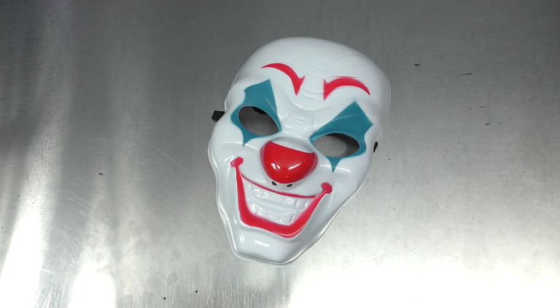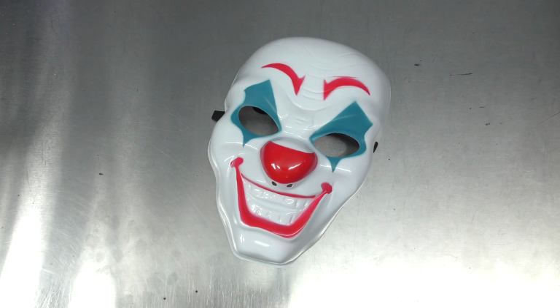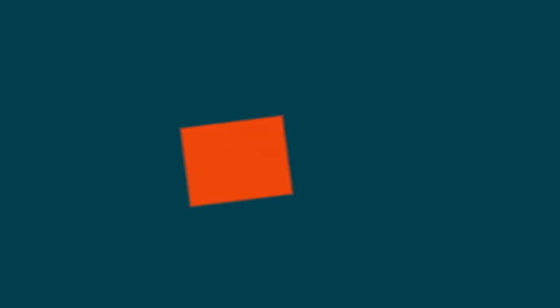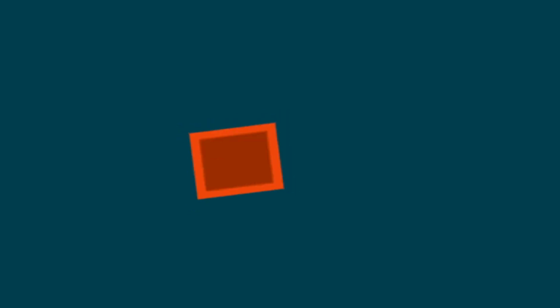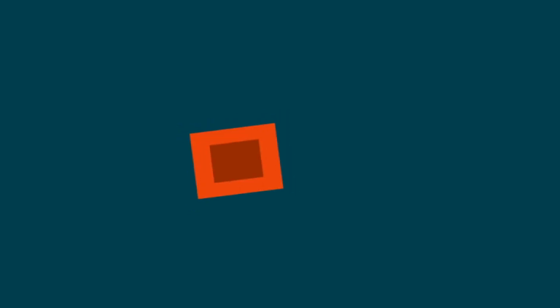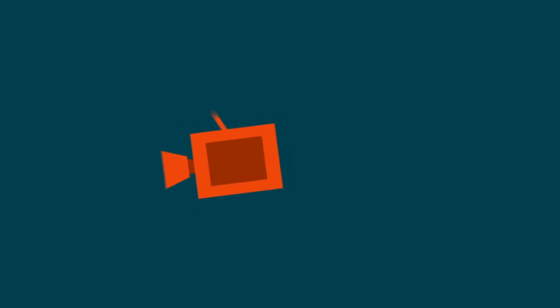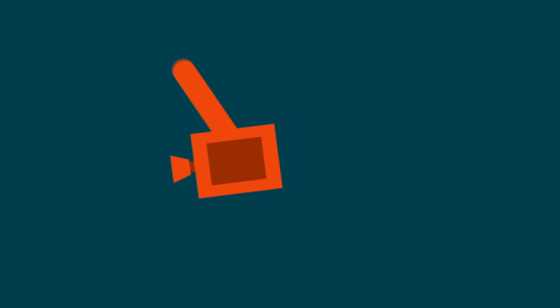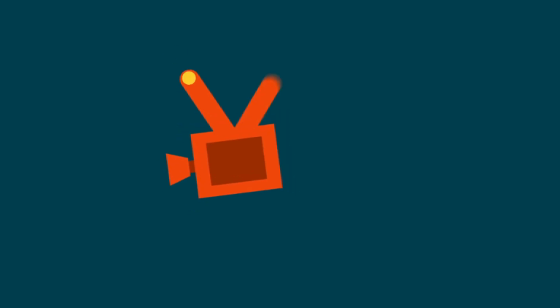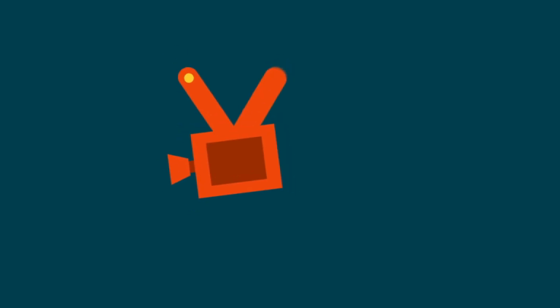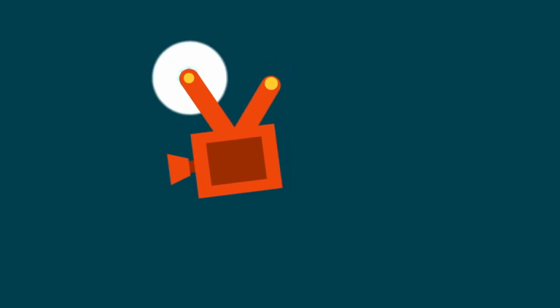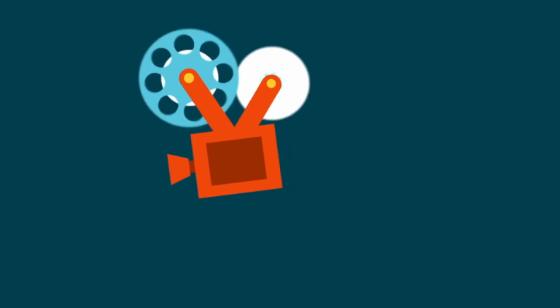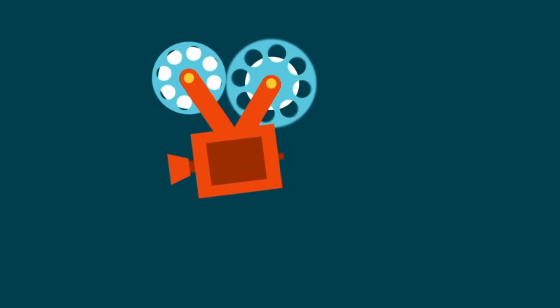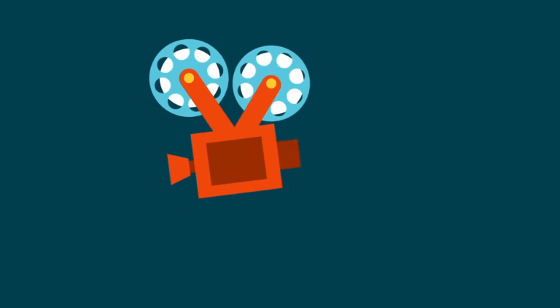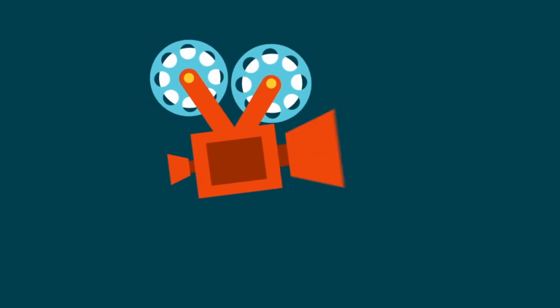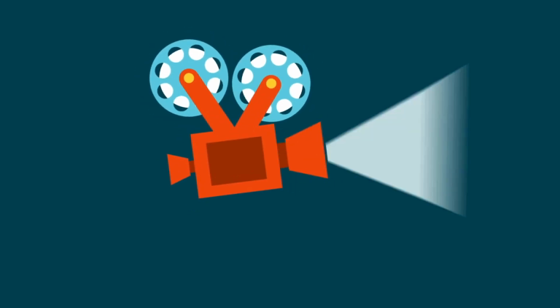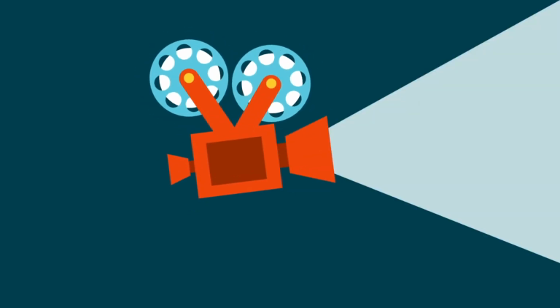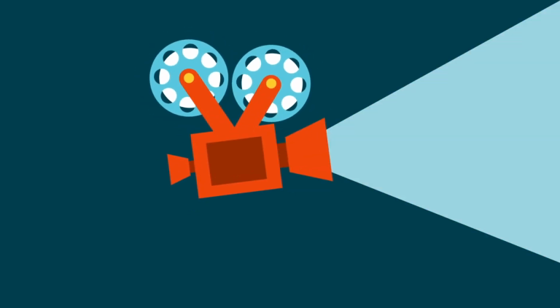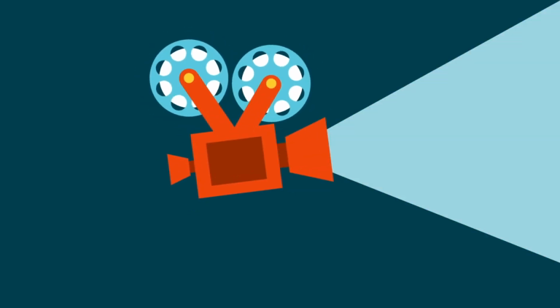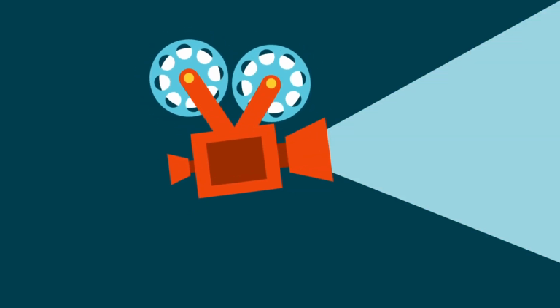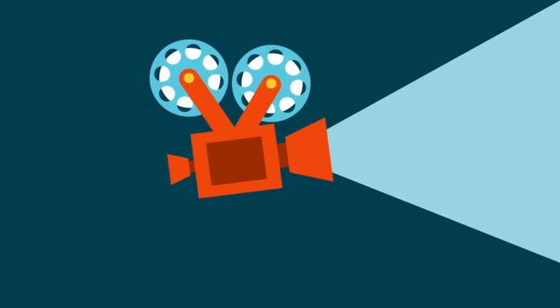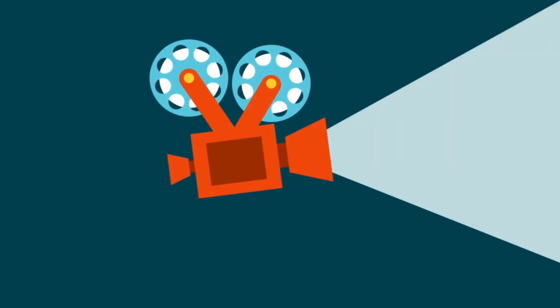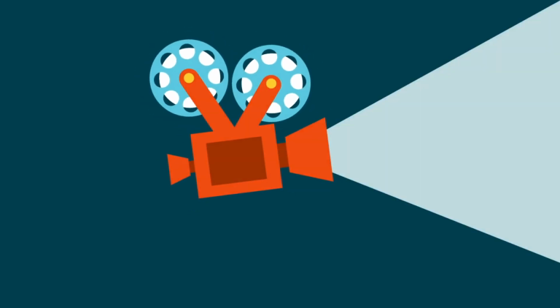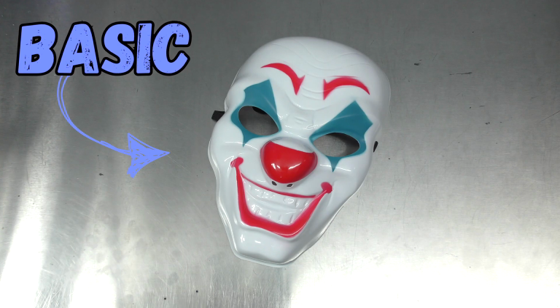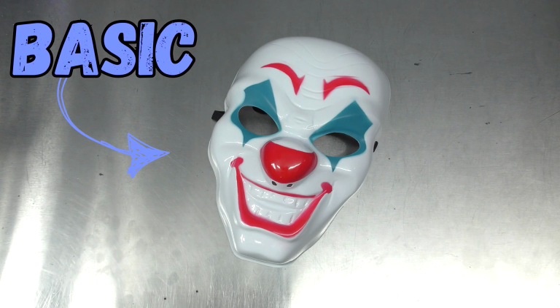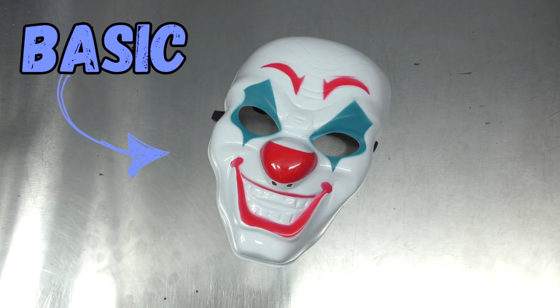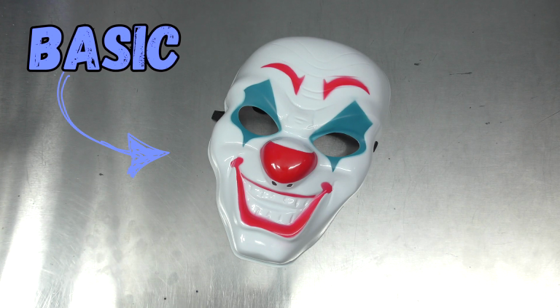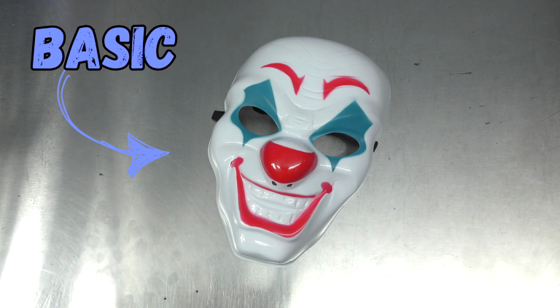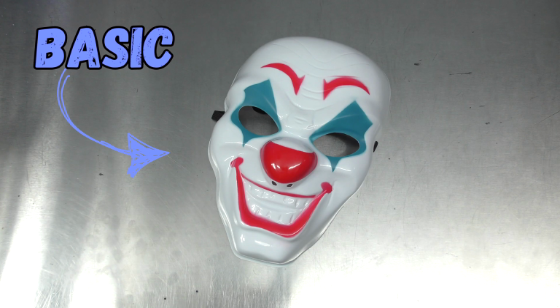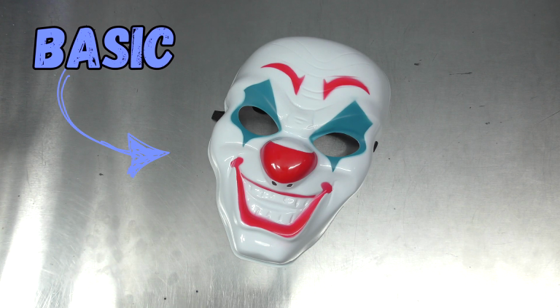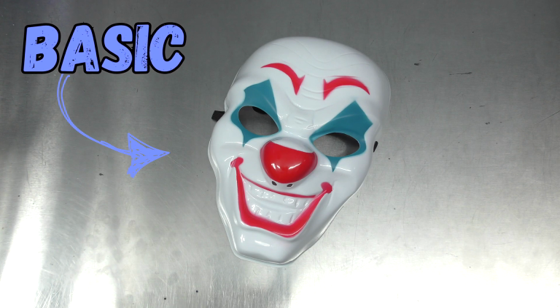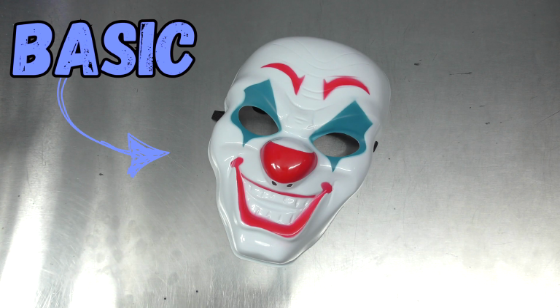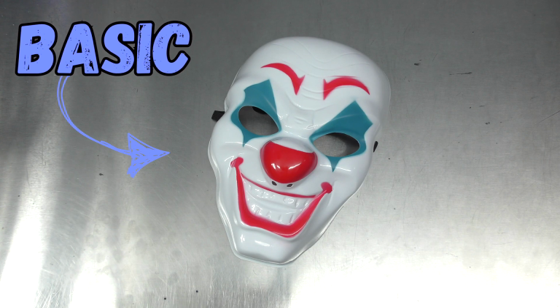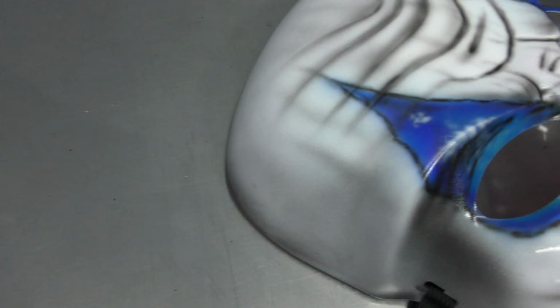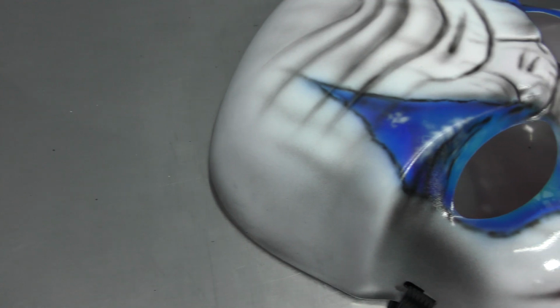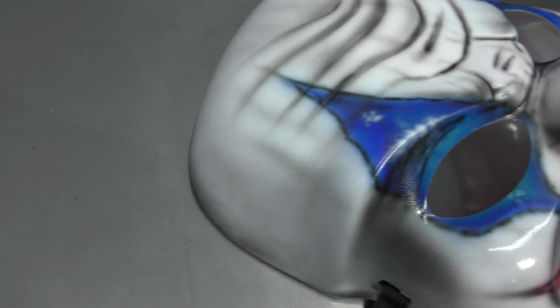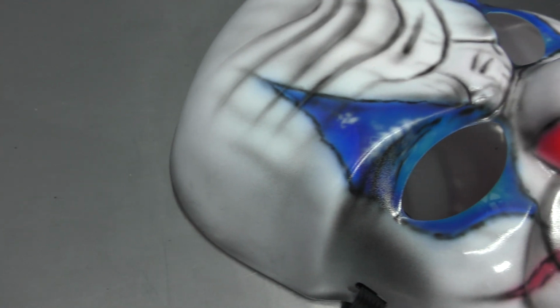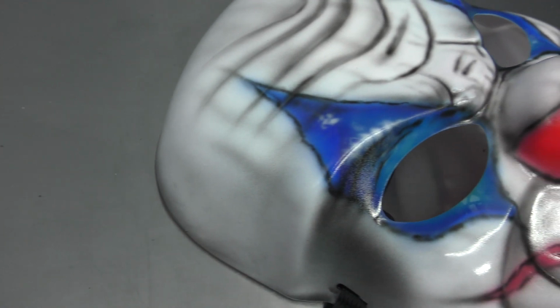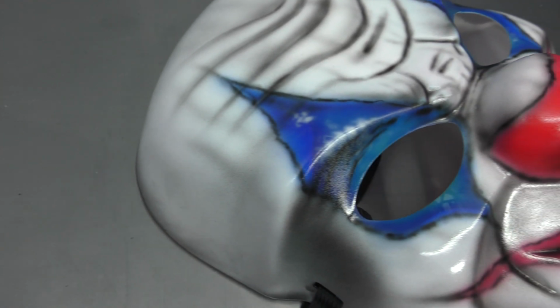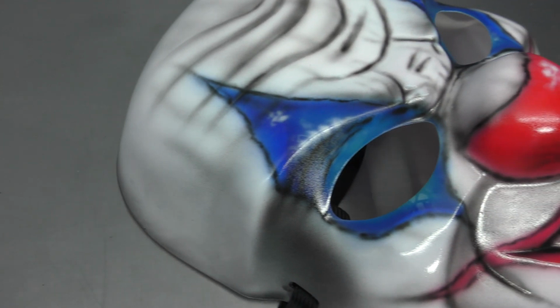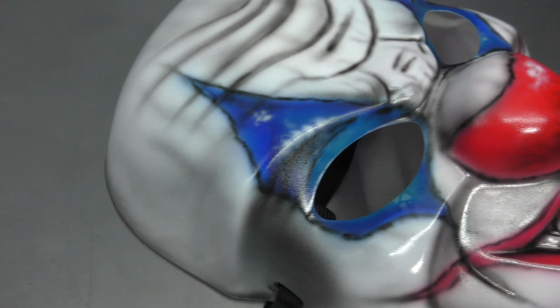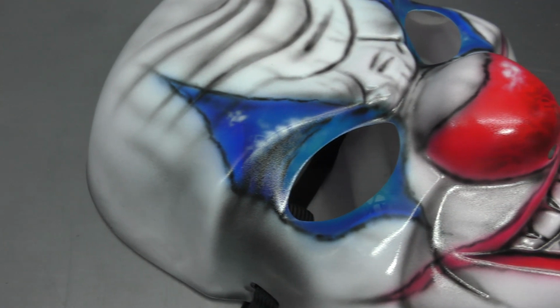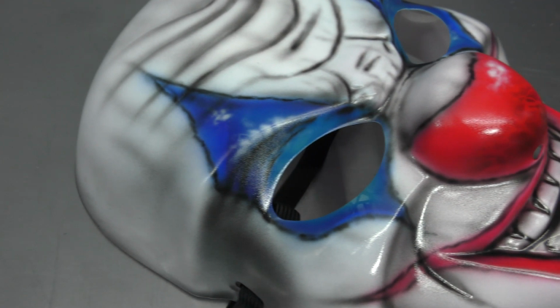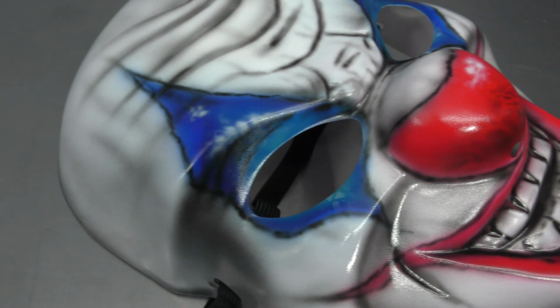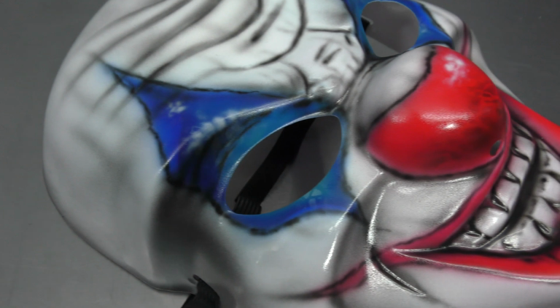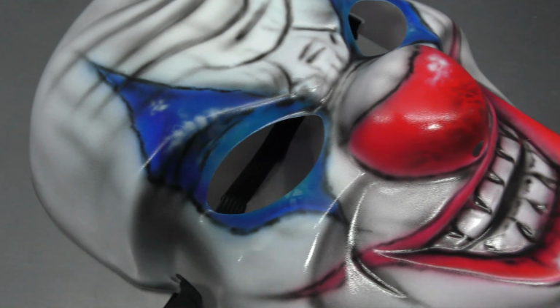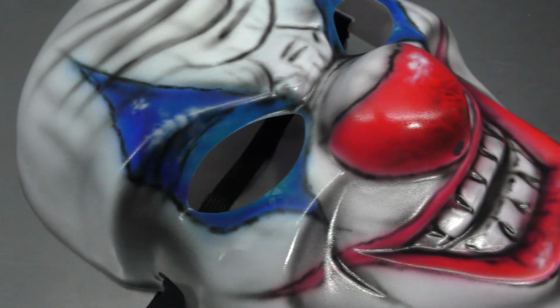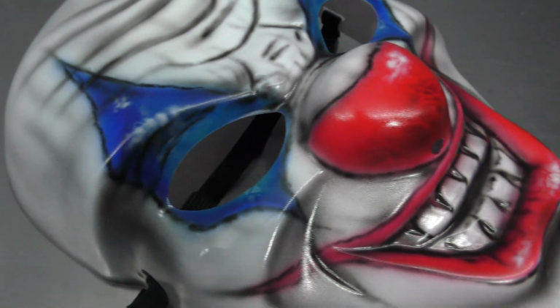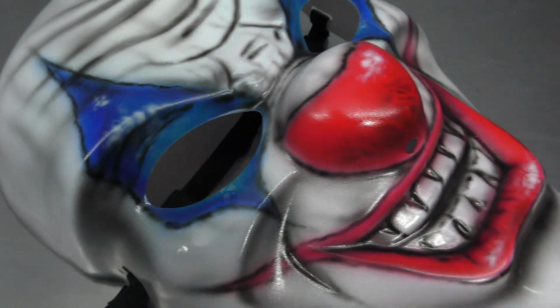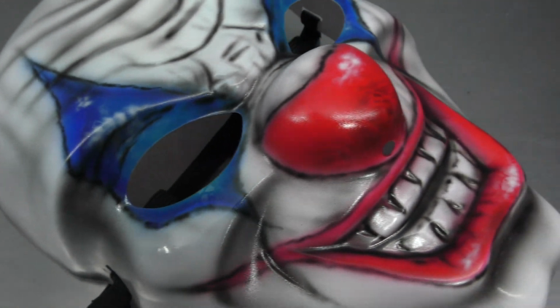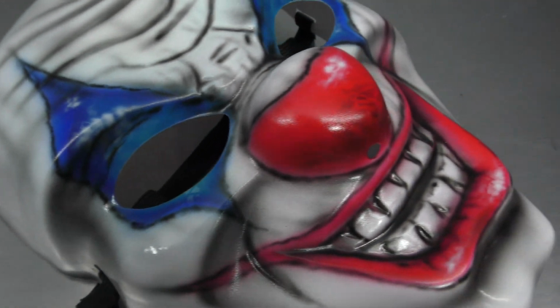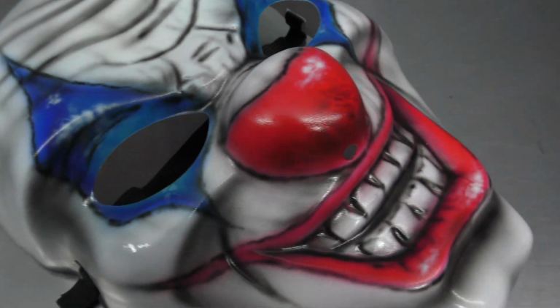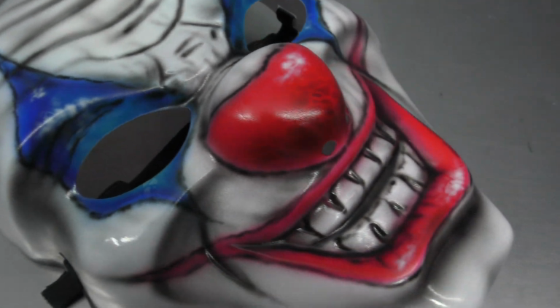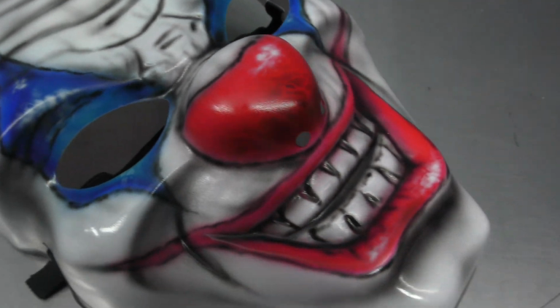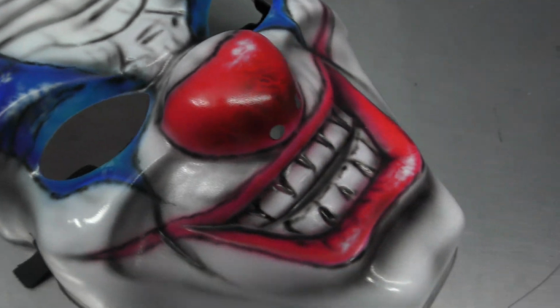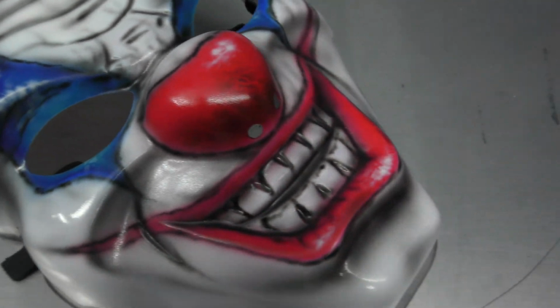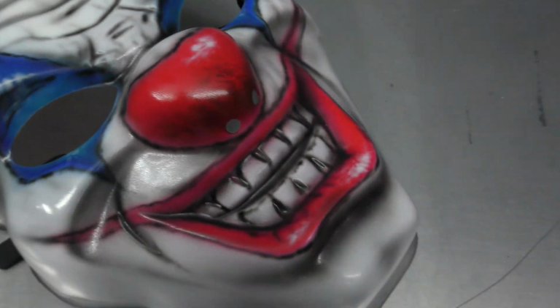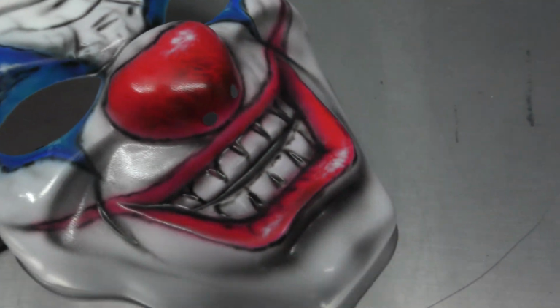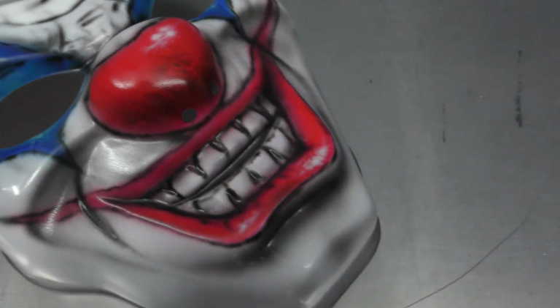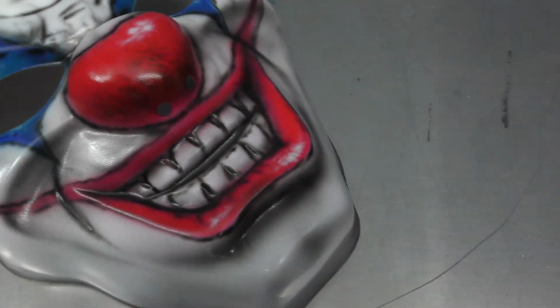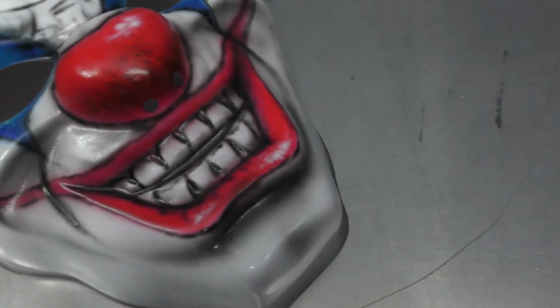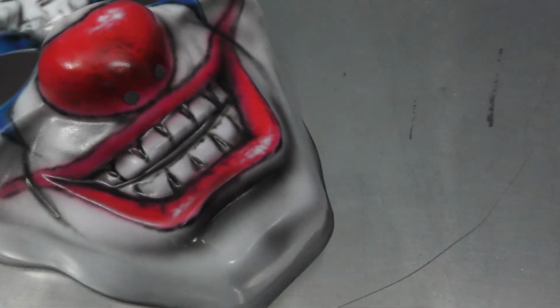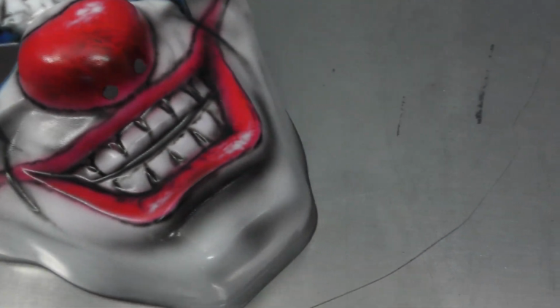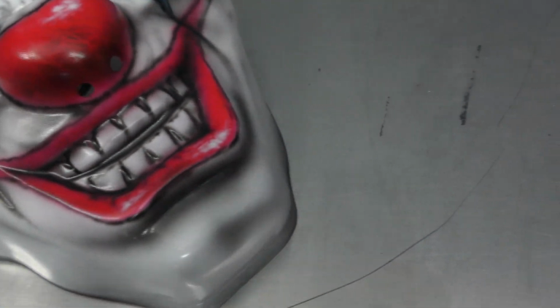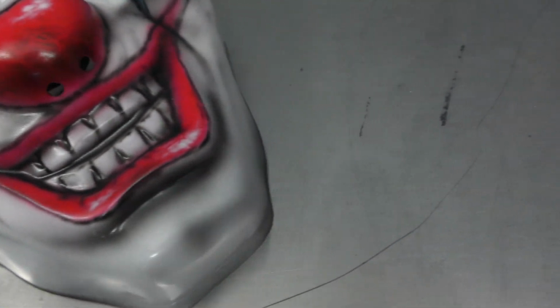In this video, I'm going to be transforming this basic clown mask into something more detailed. Let's get into it right now.